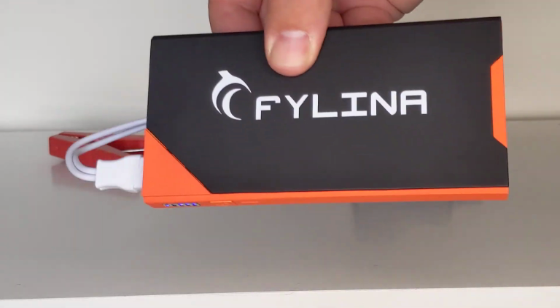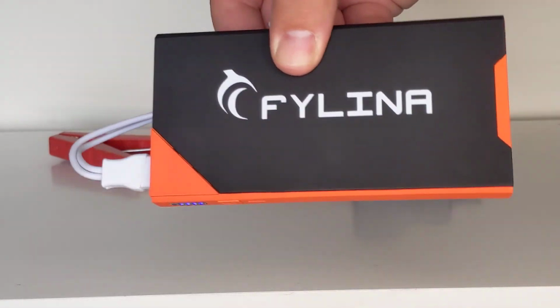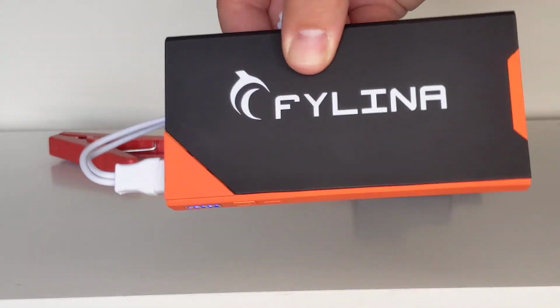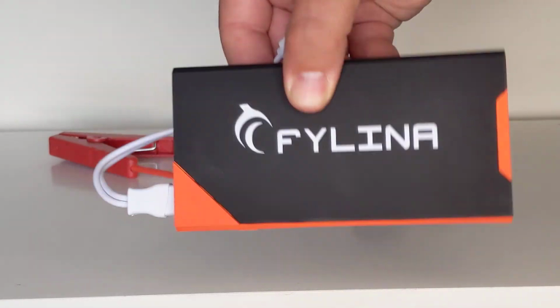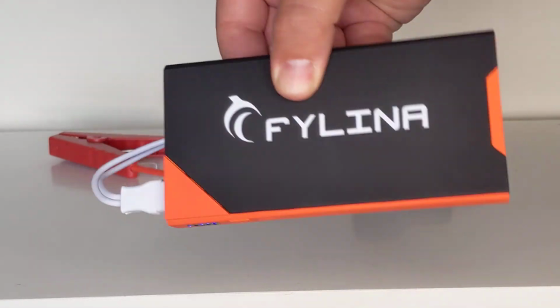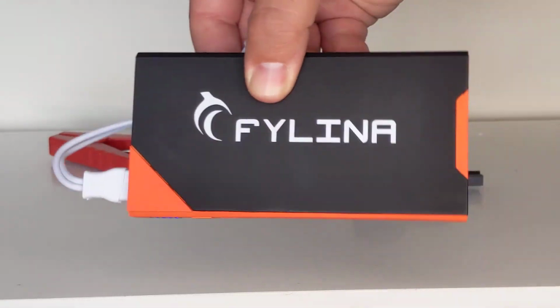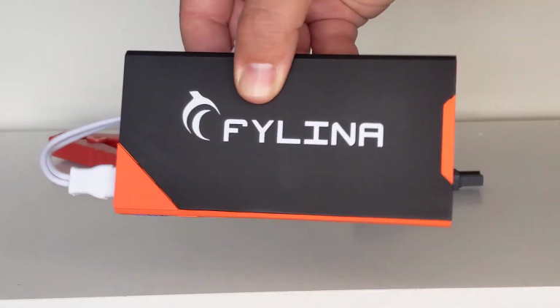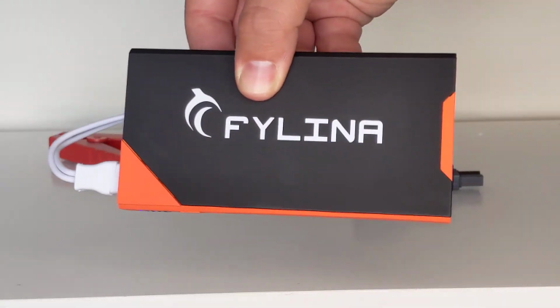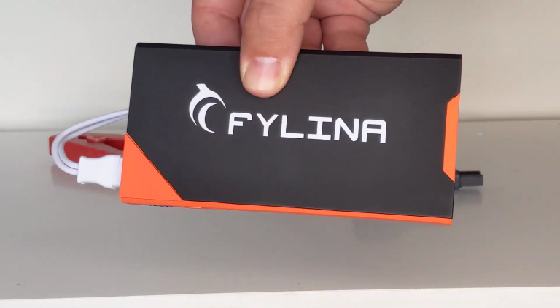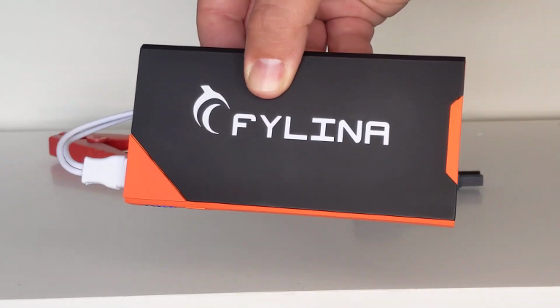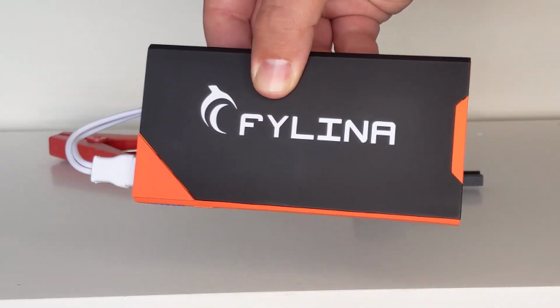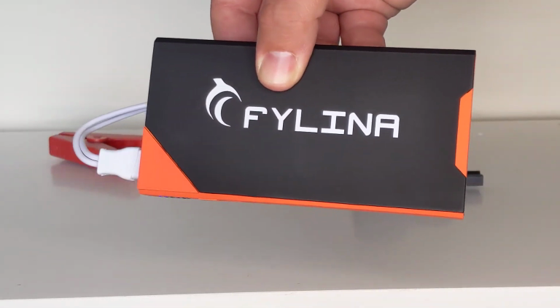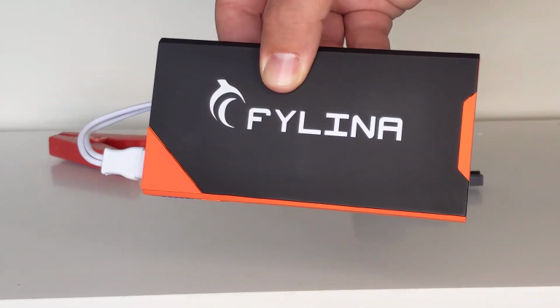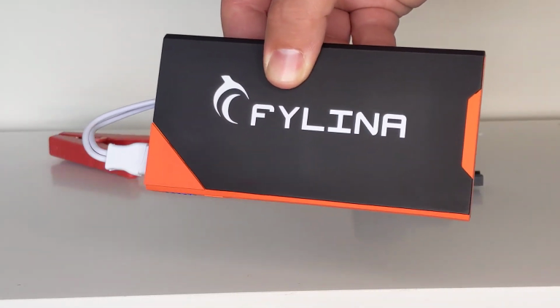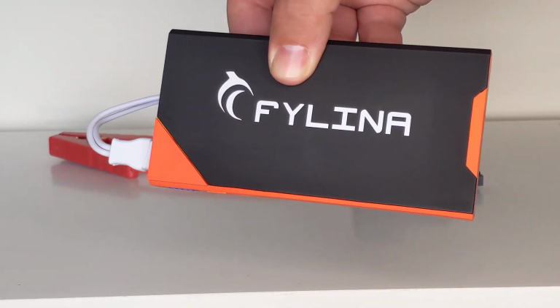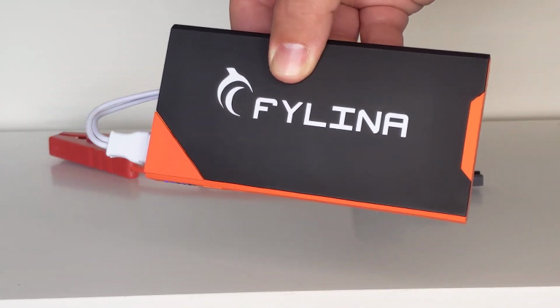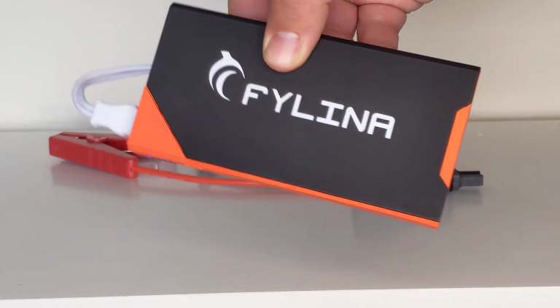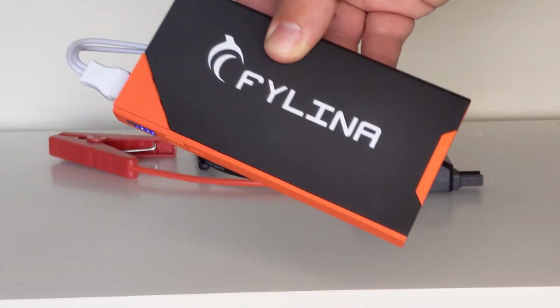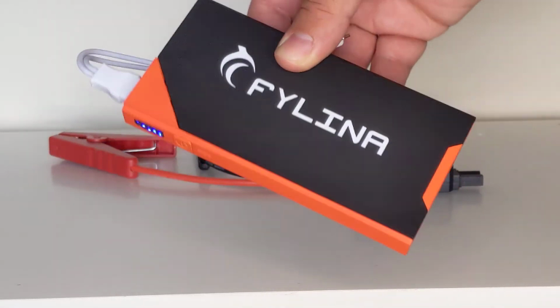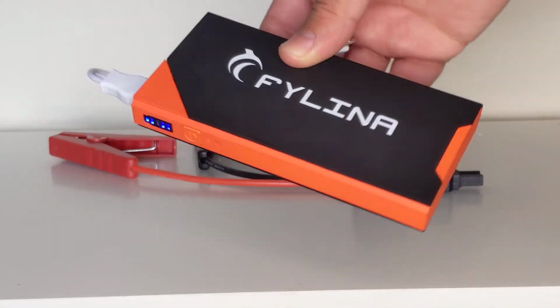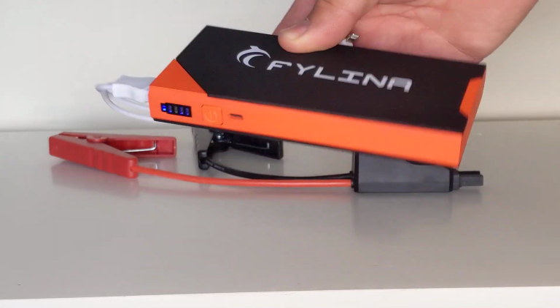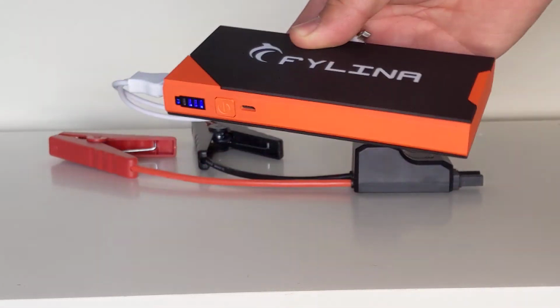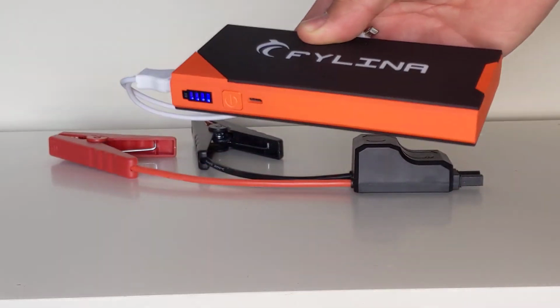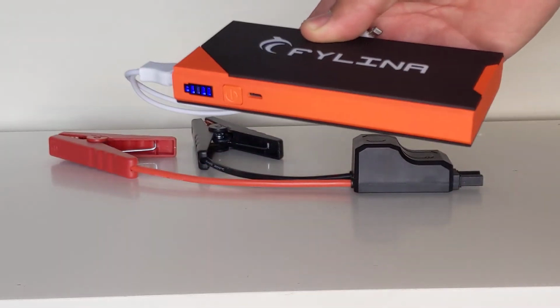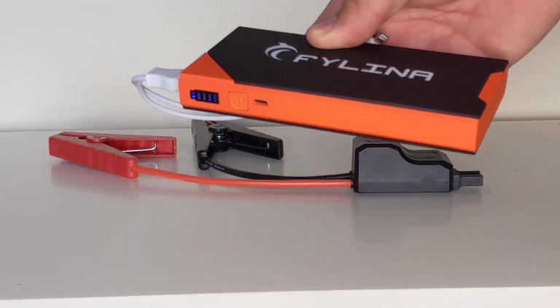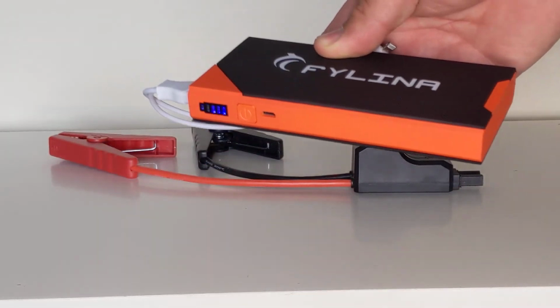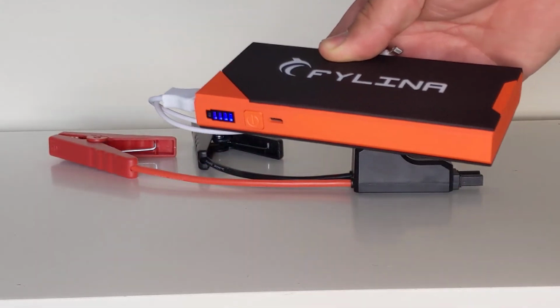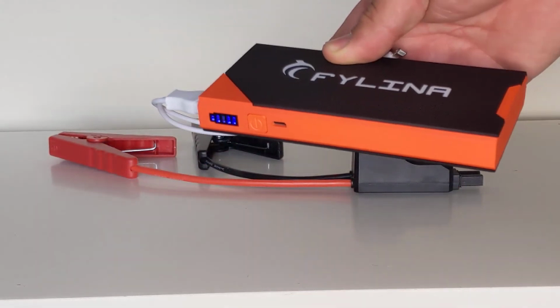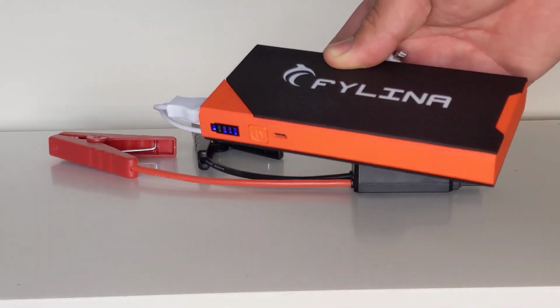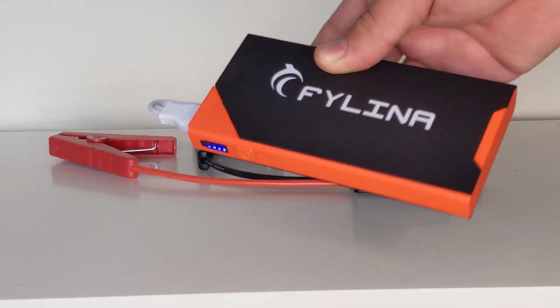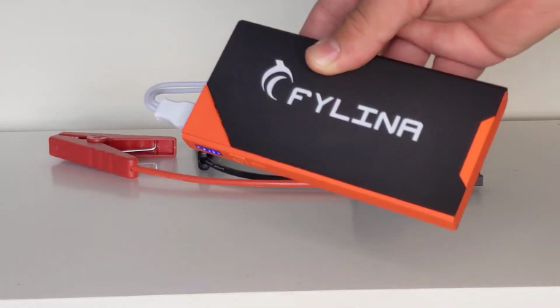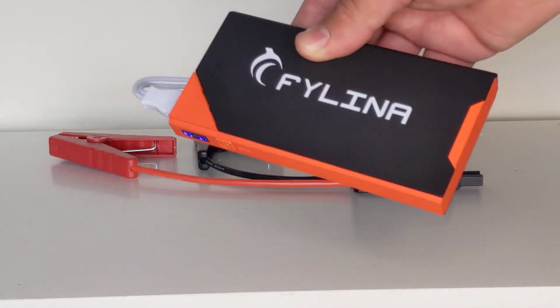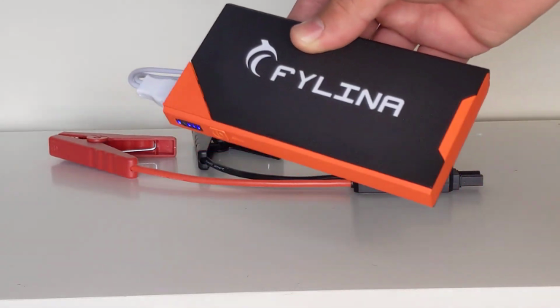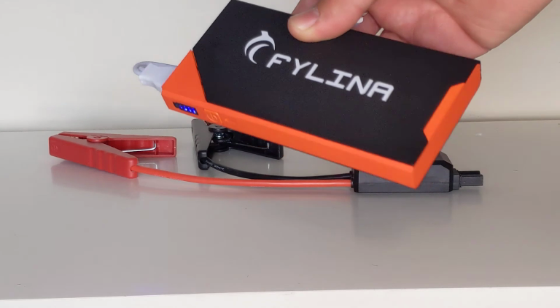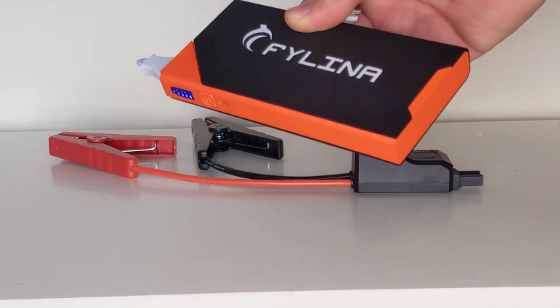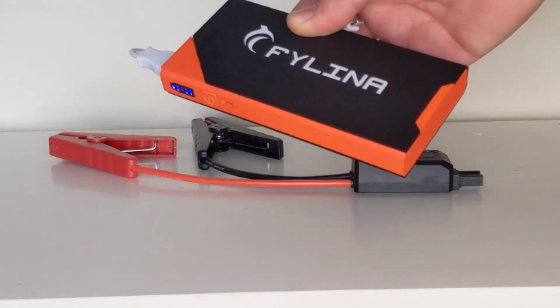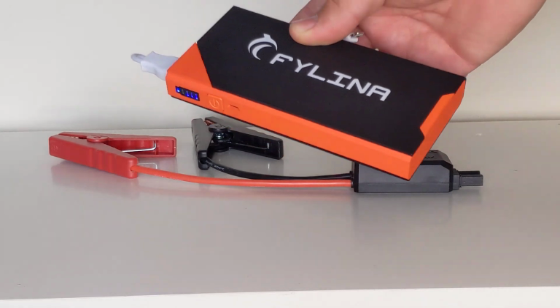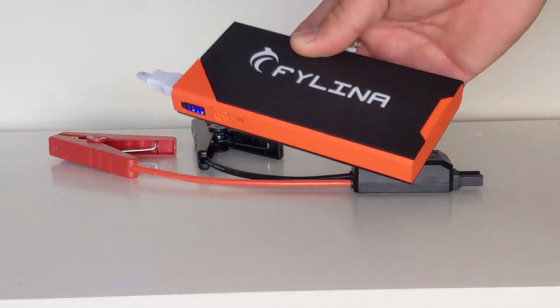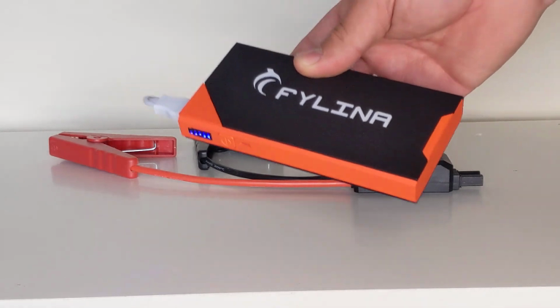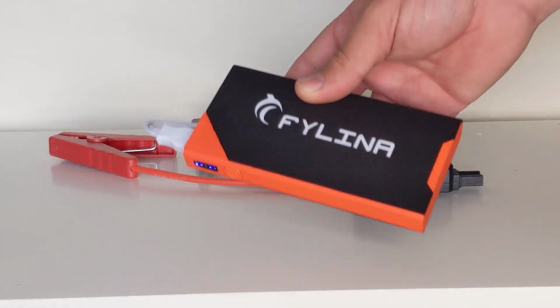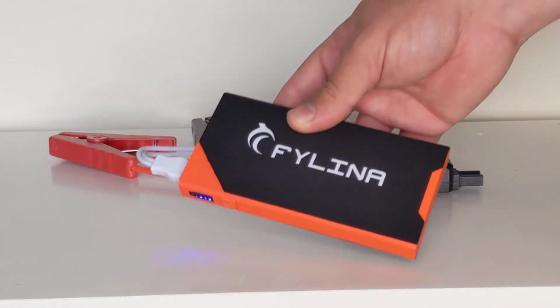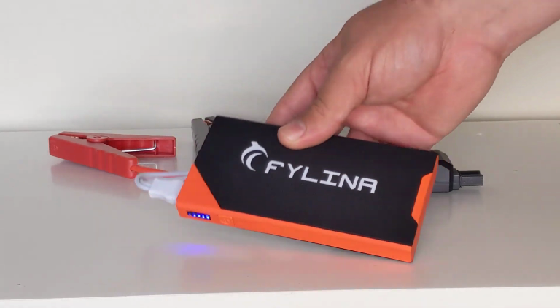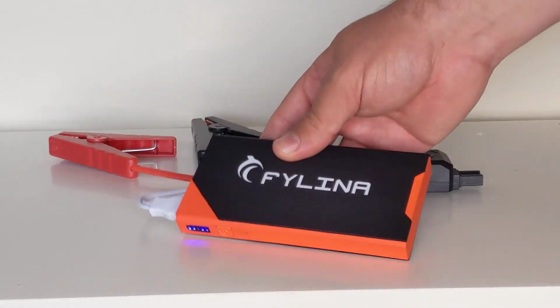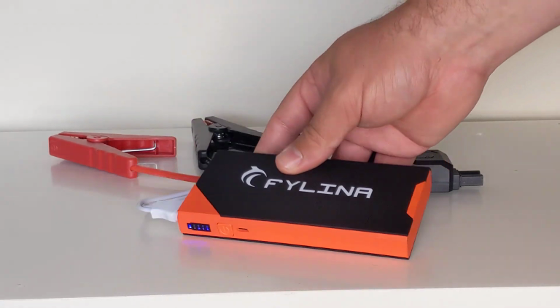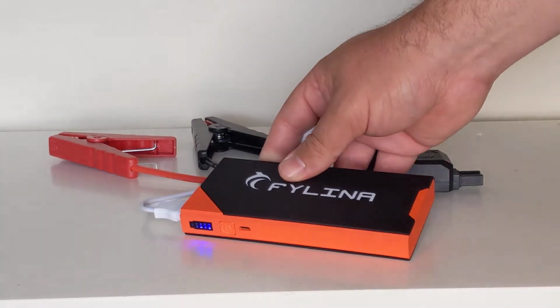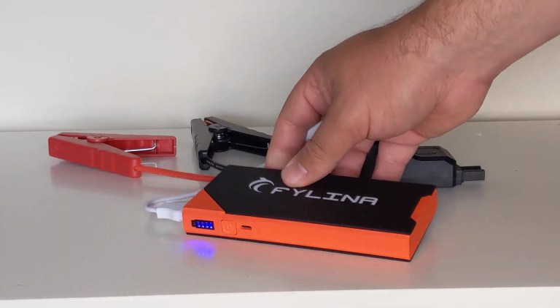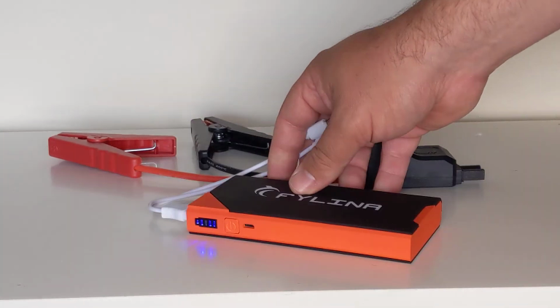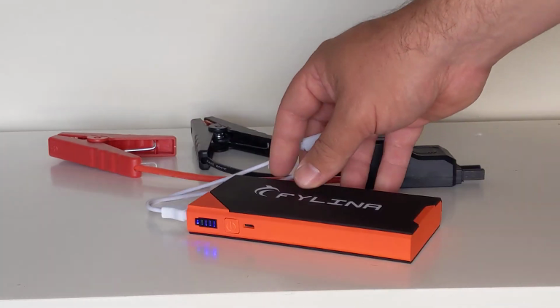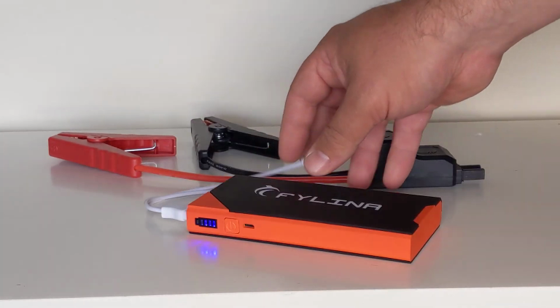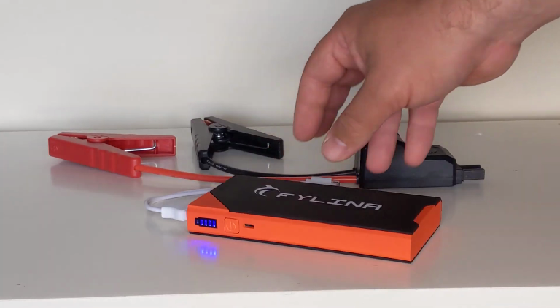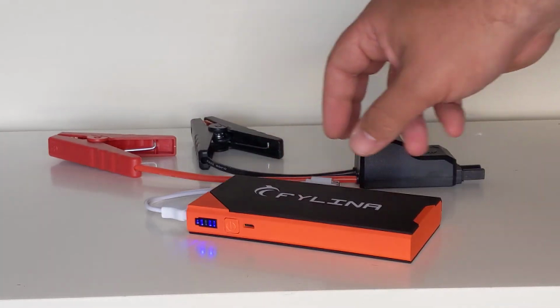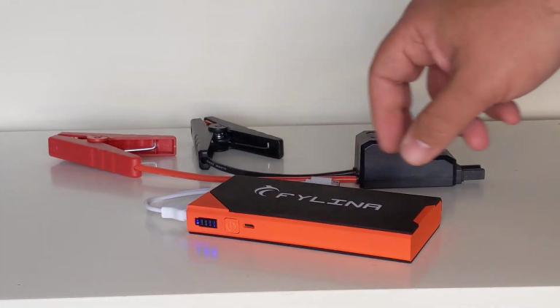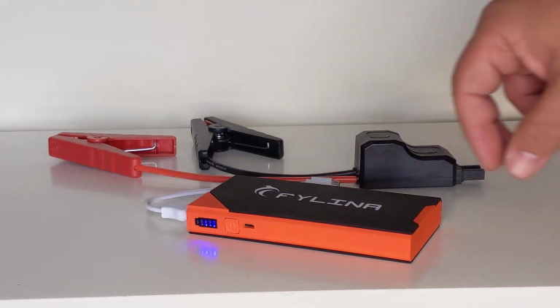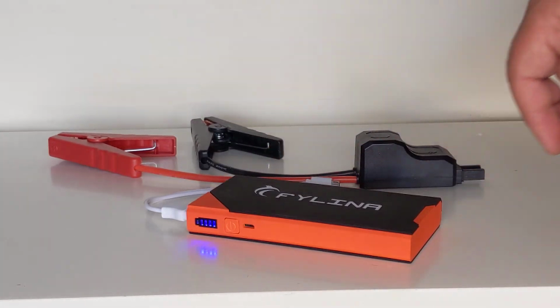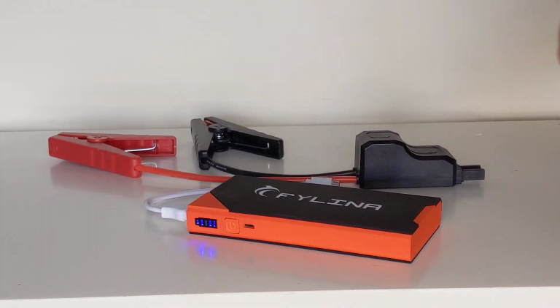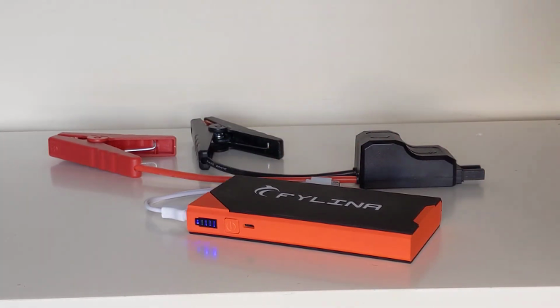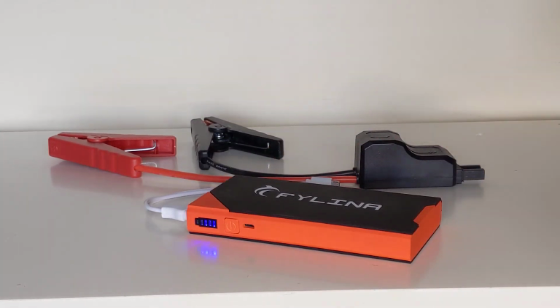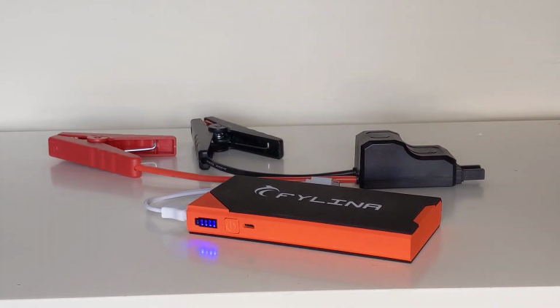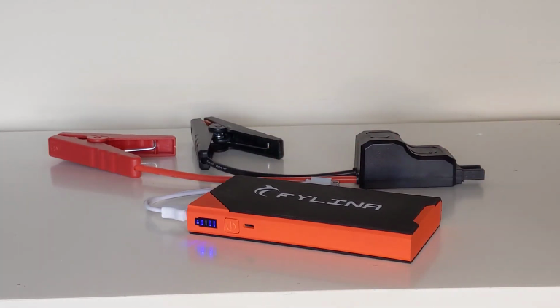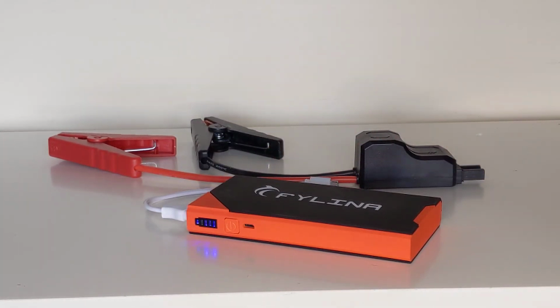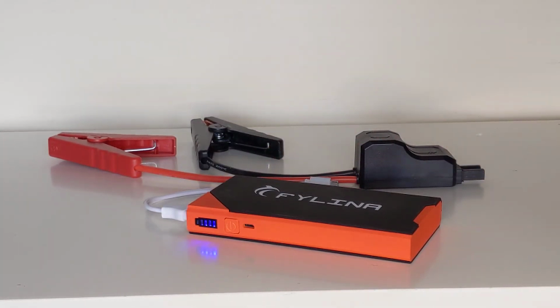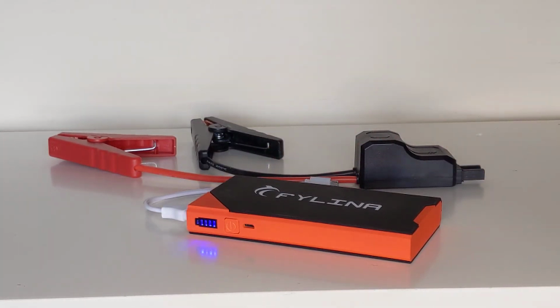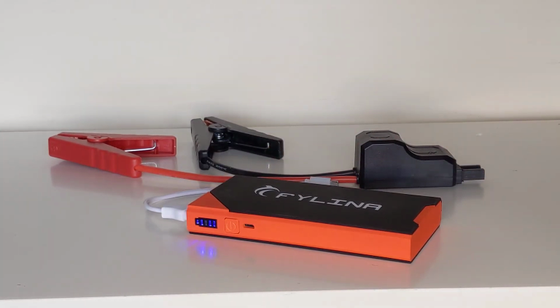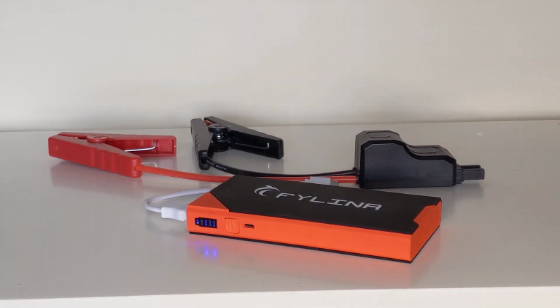Hopefully that's given somebody a quick overview of this Fylina backup battery and maybe it'll be useful to you. Thanks for watching.